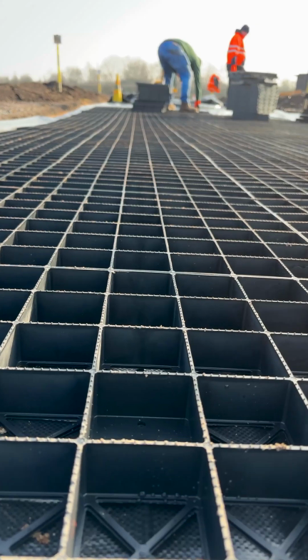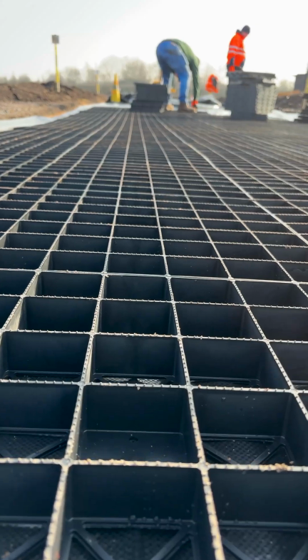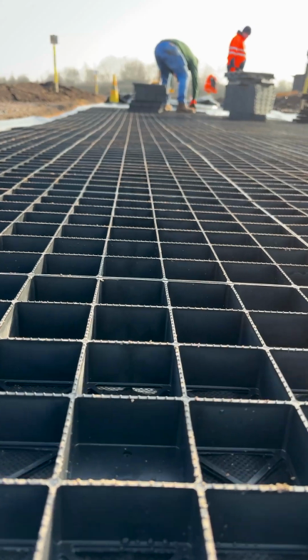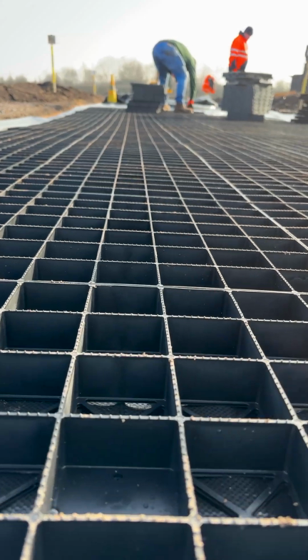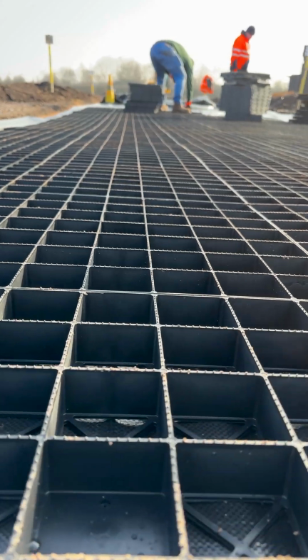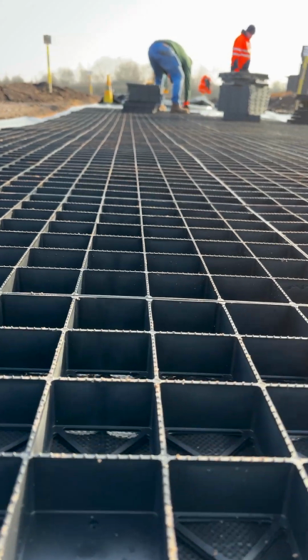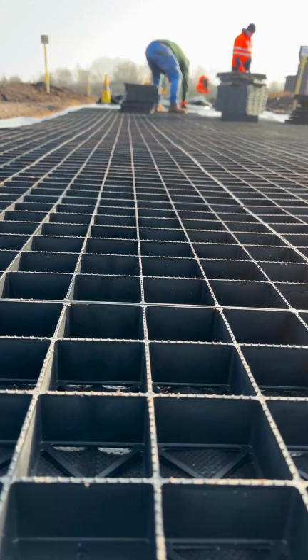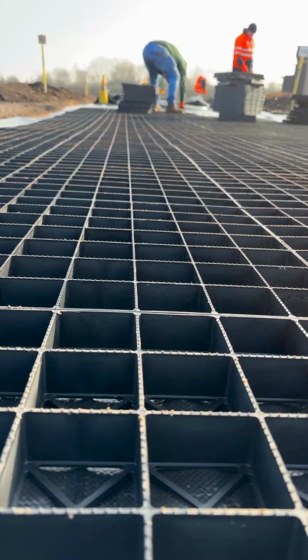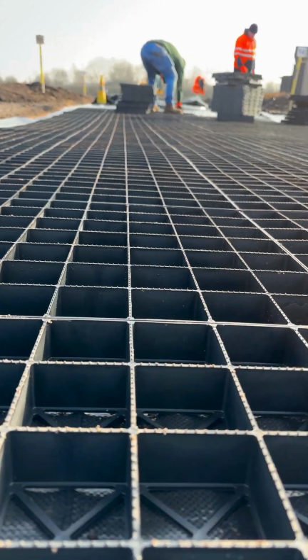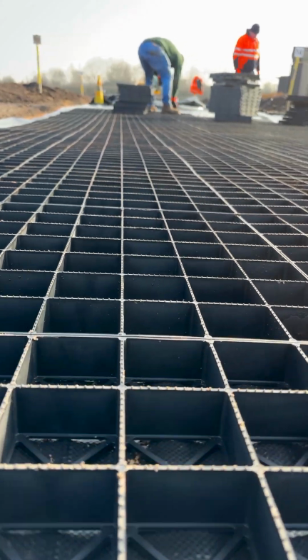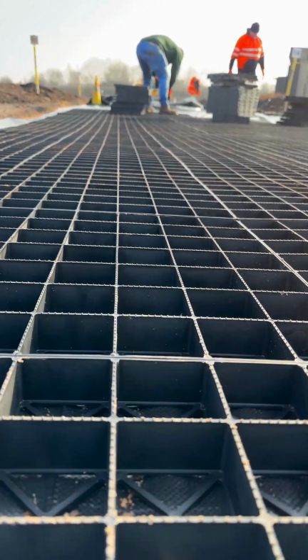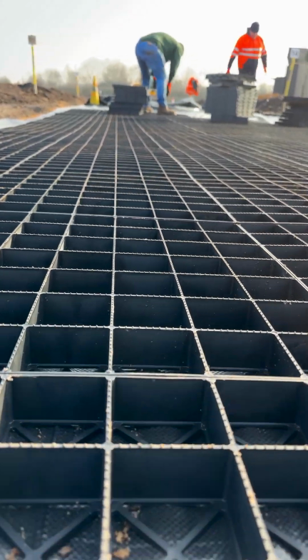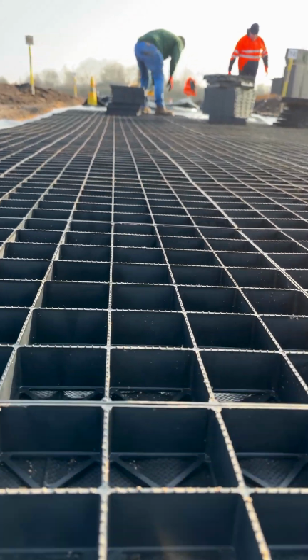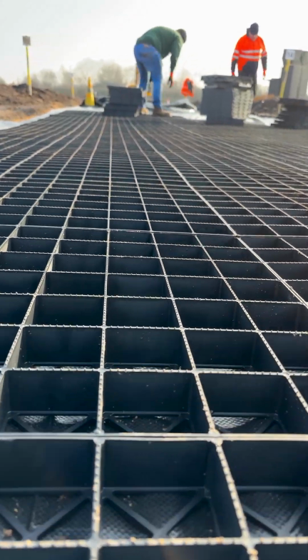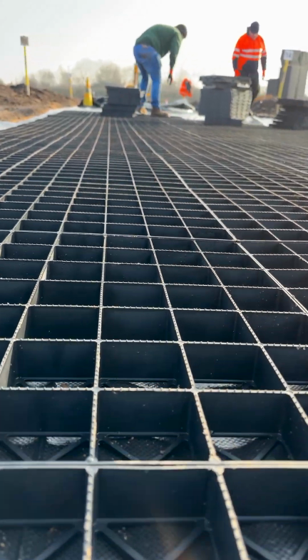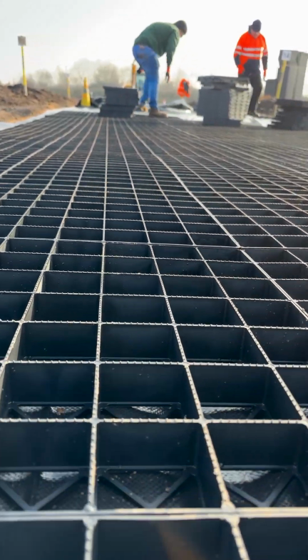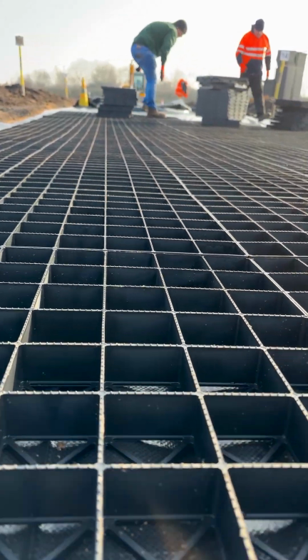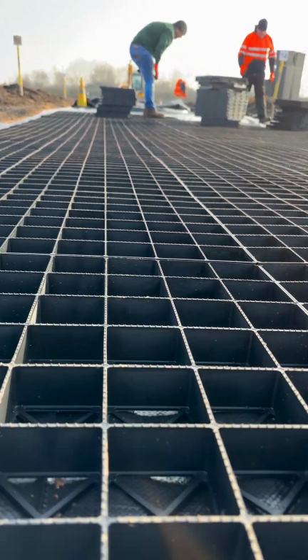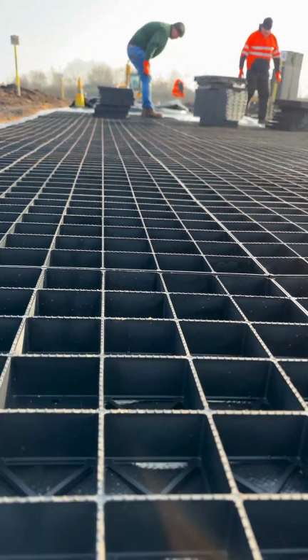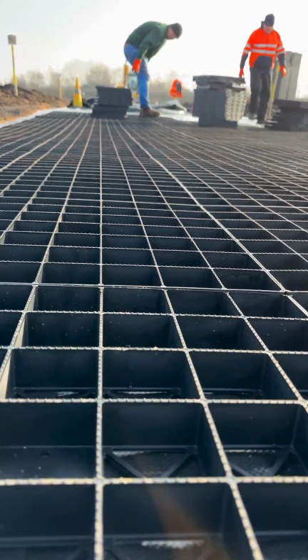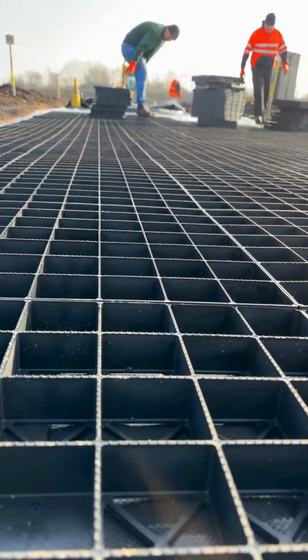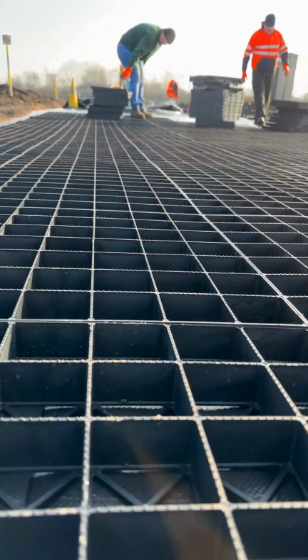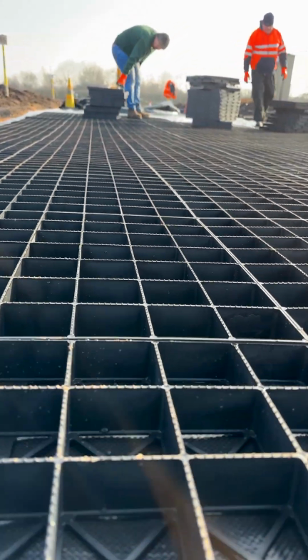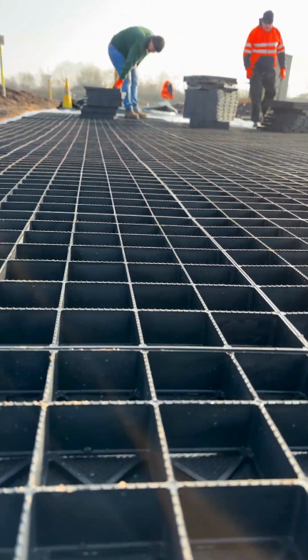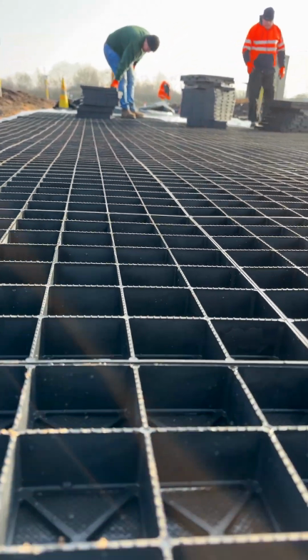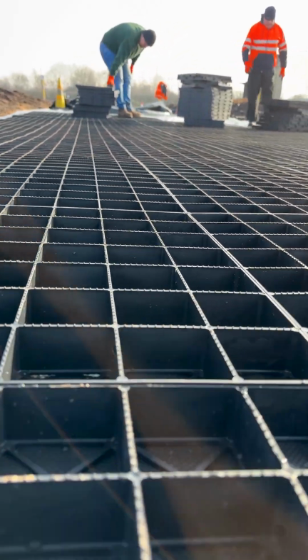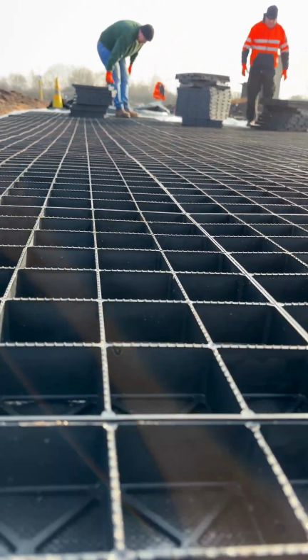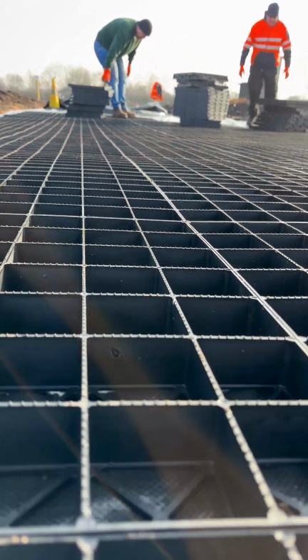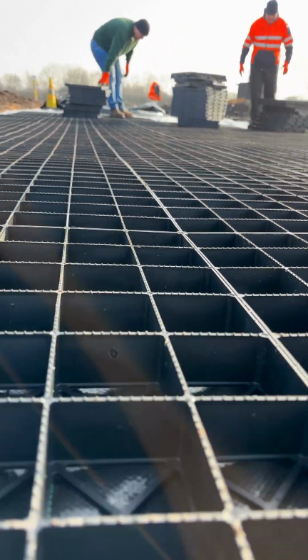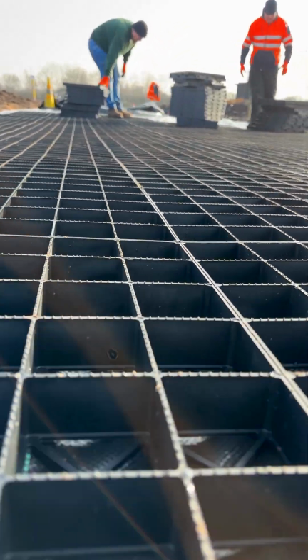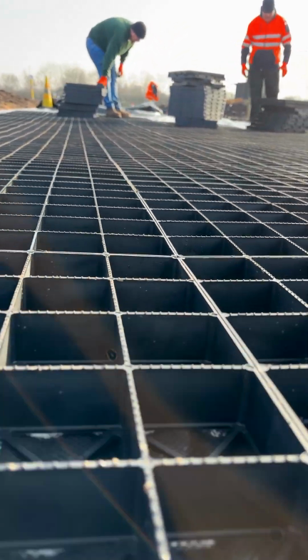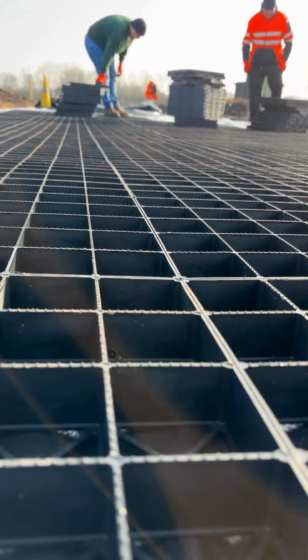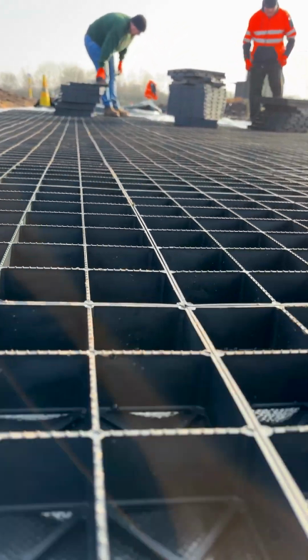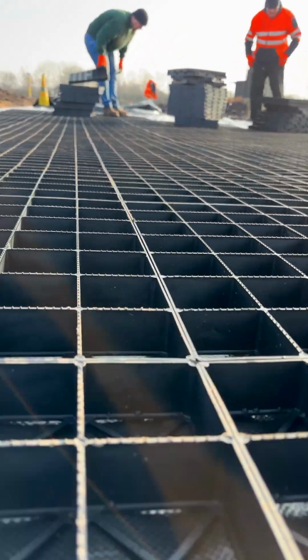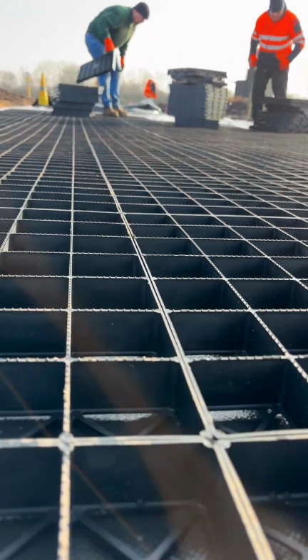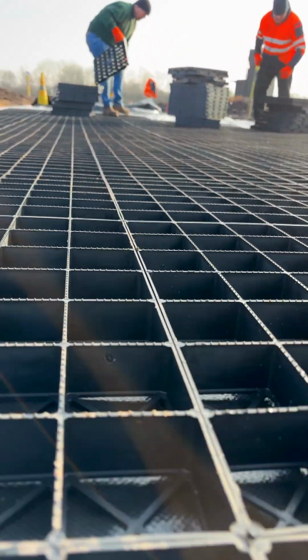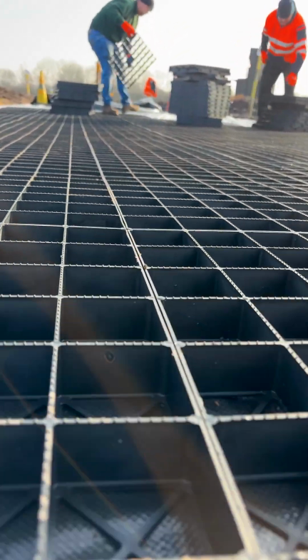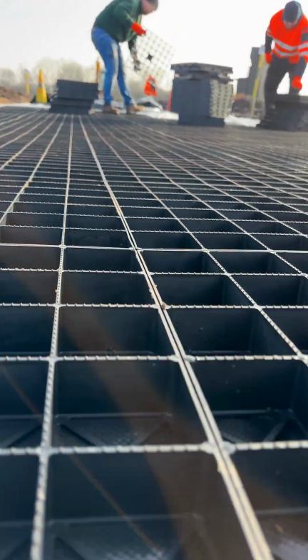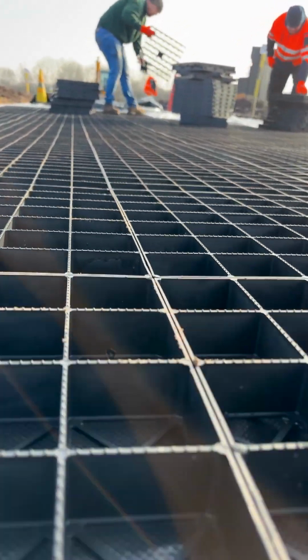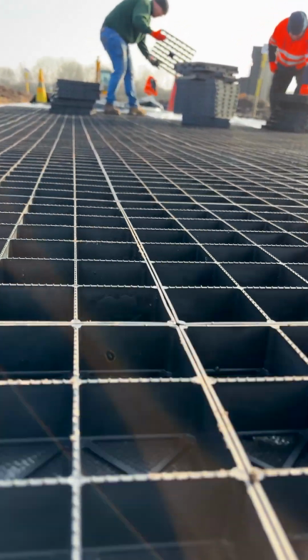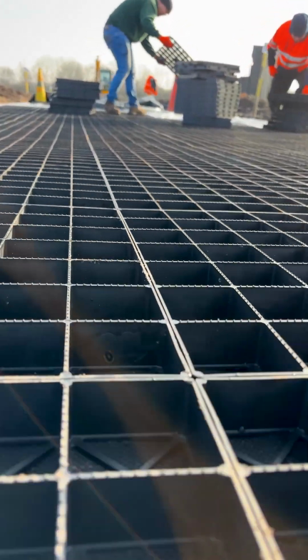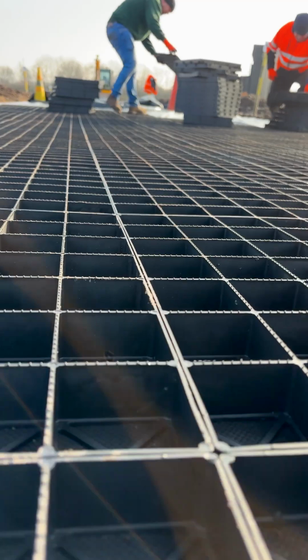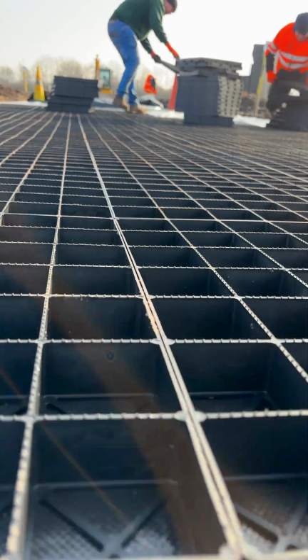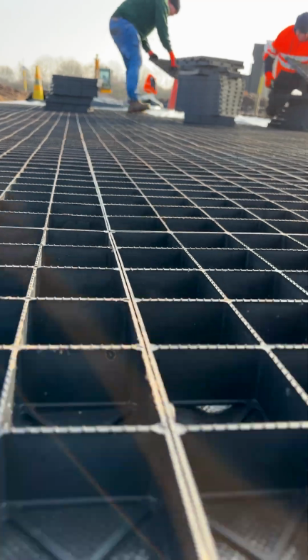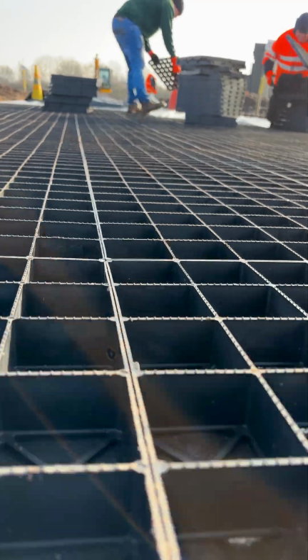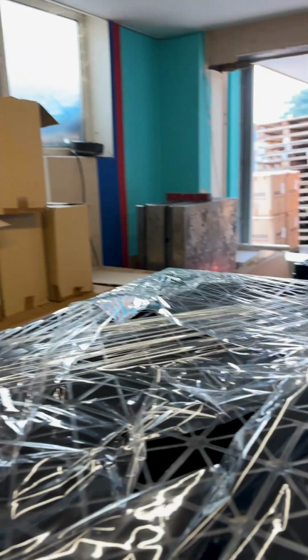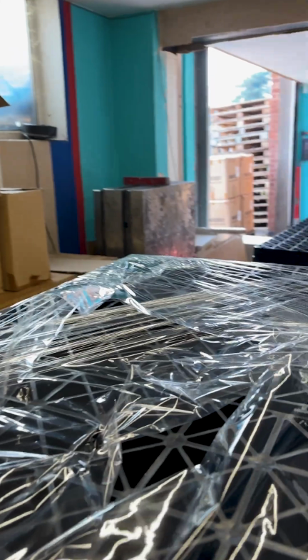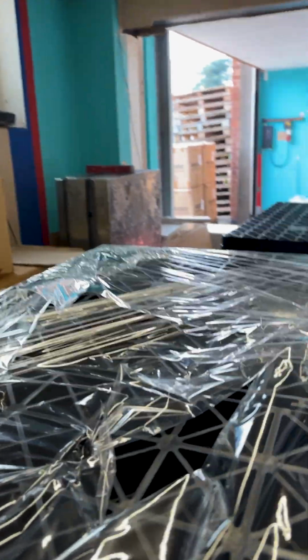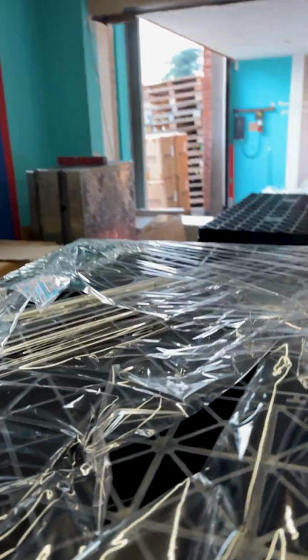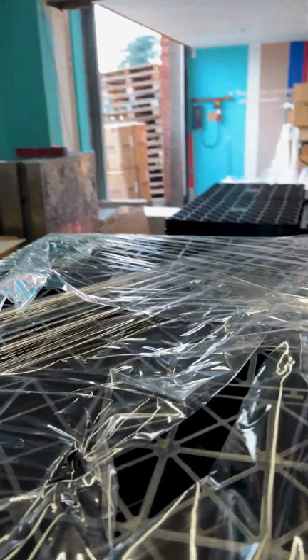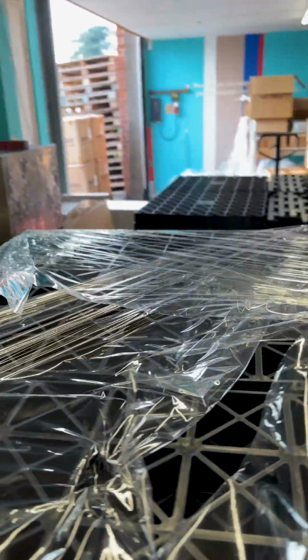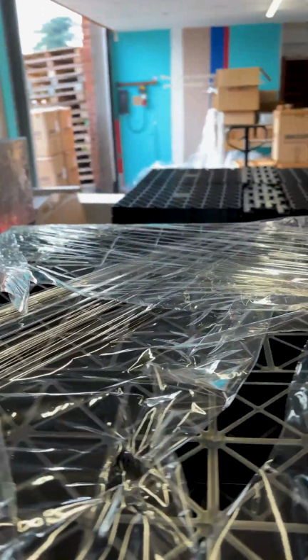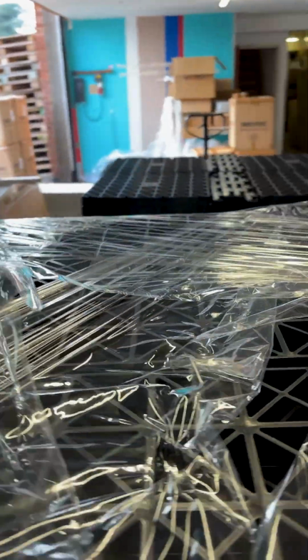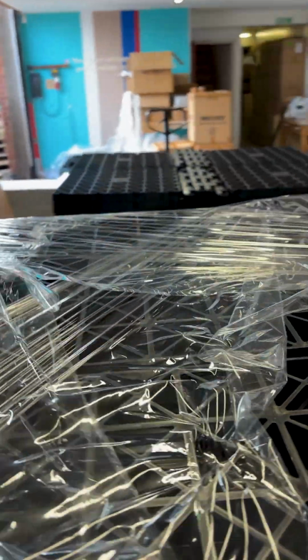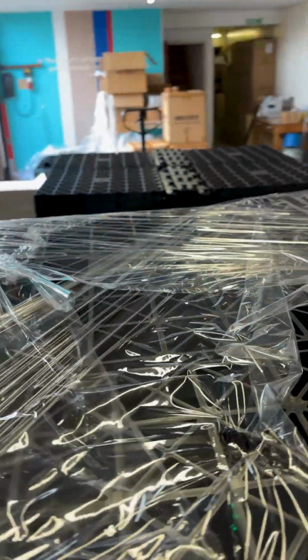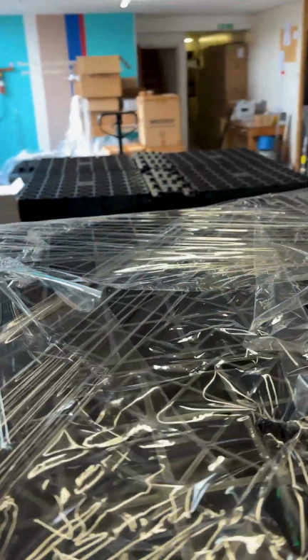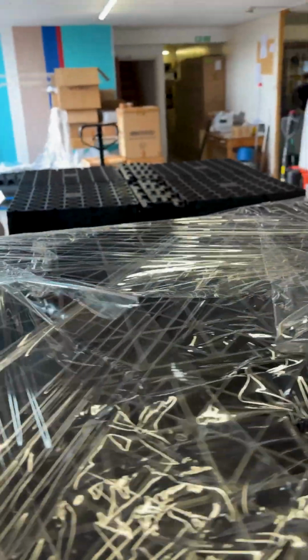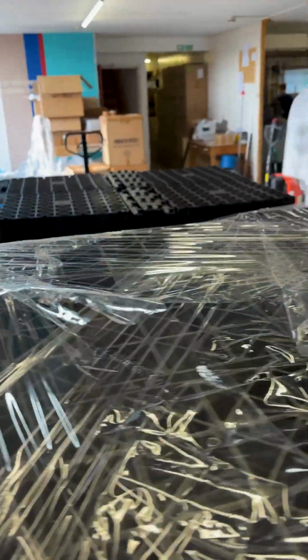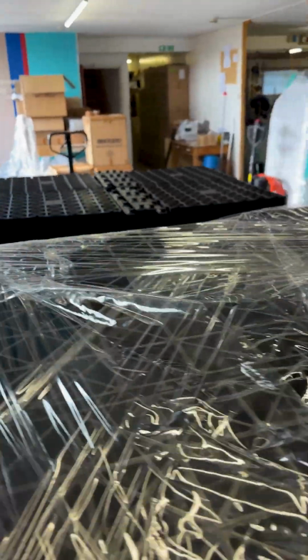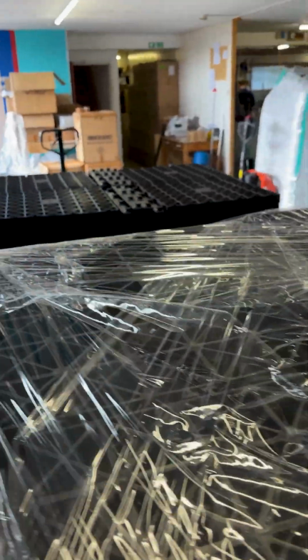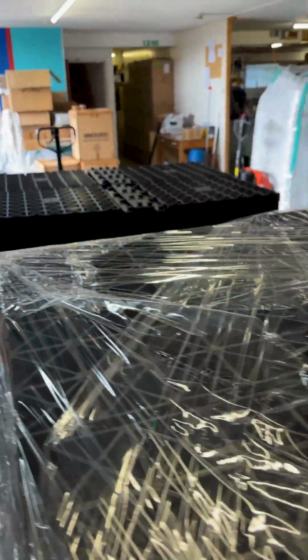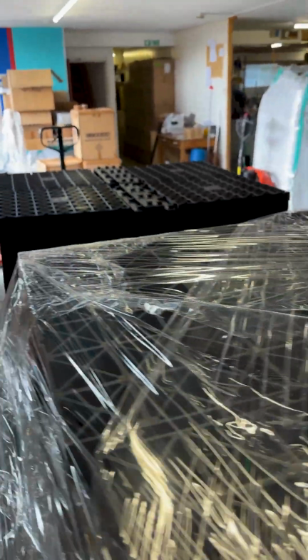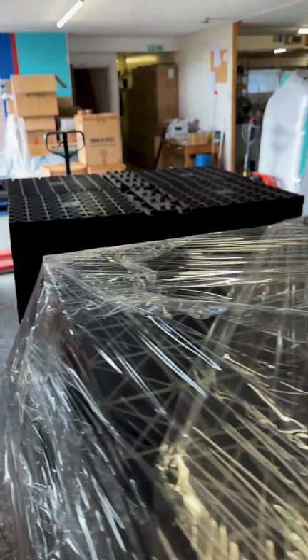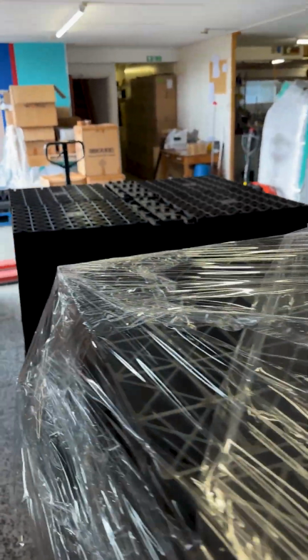We've just delivered 1,000 square metres of our ground reinforcement grids direct from our North Leicester factory to East Midlands Airport.